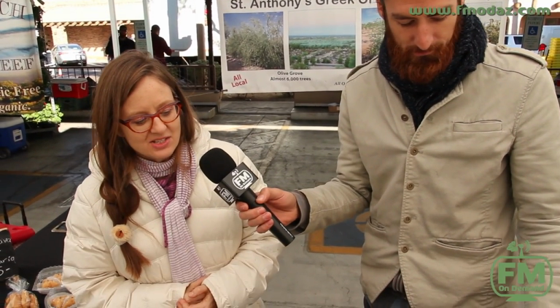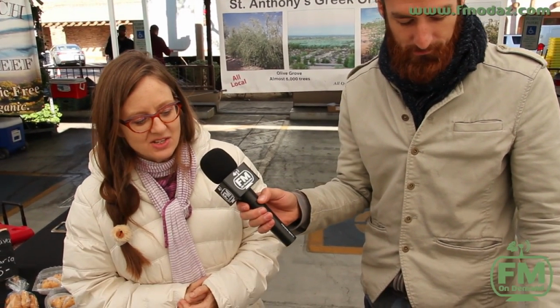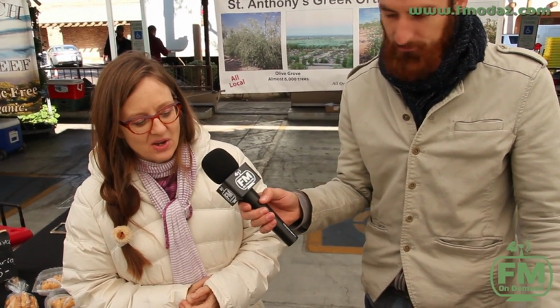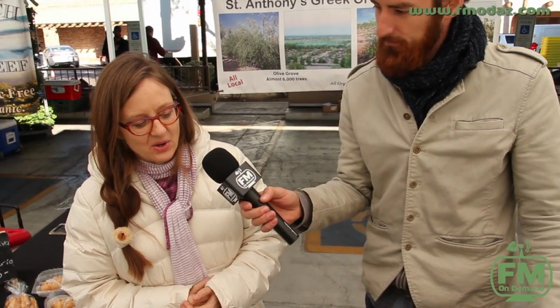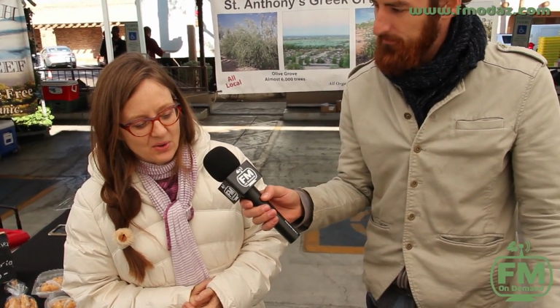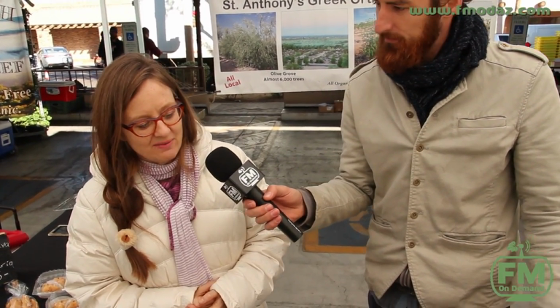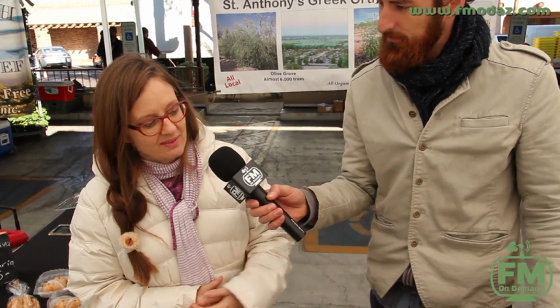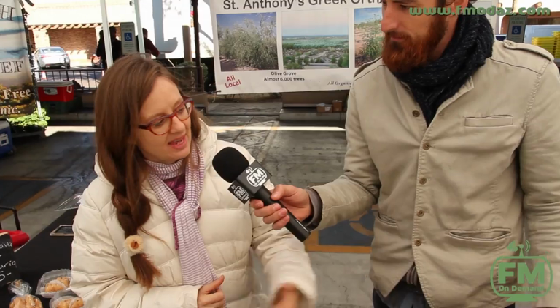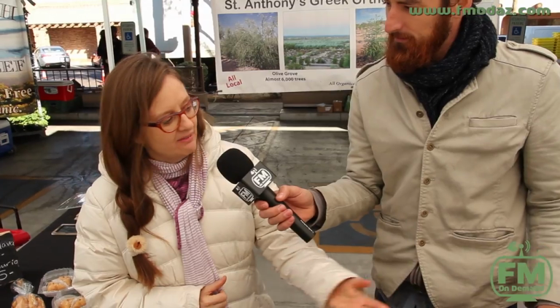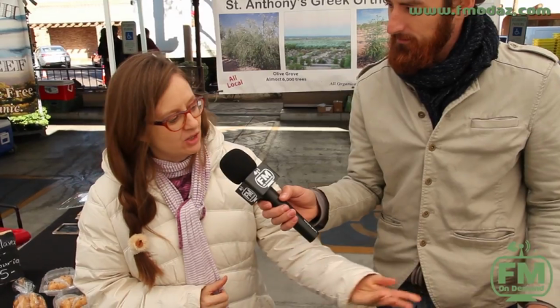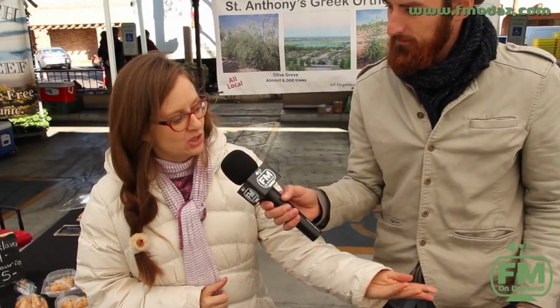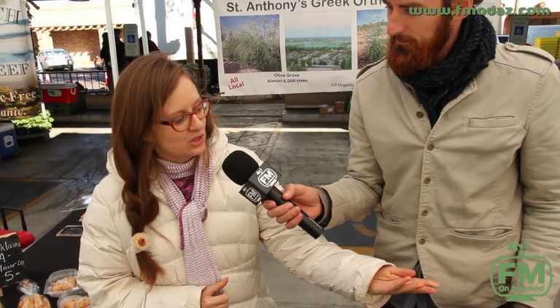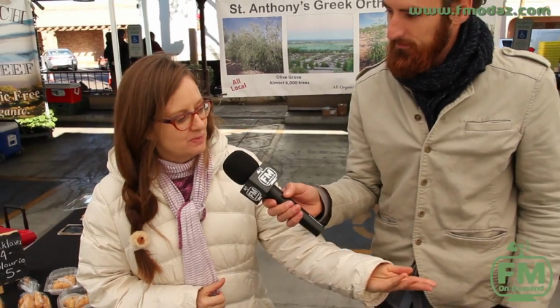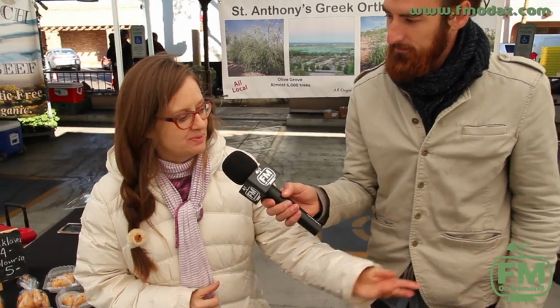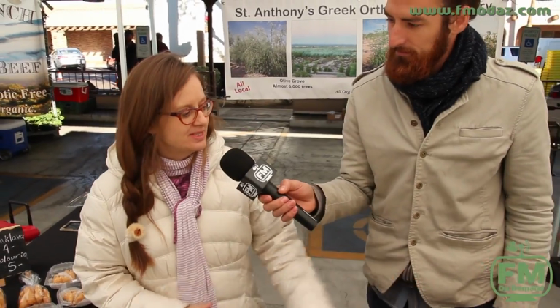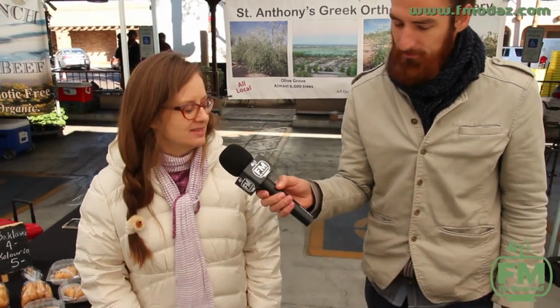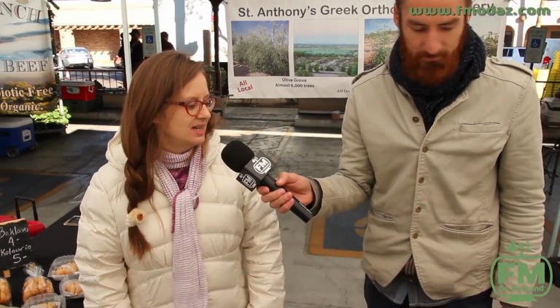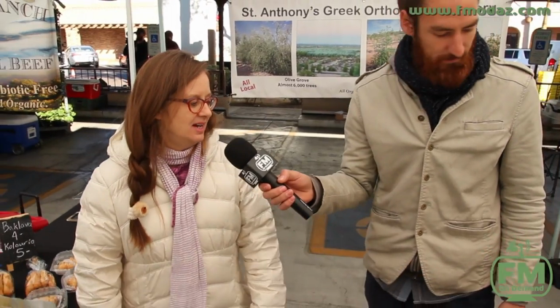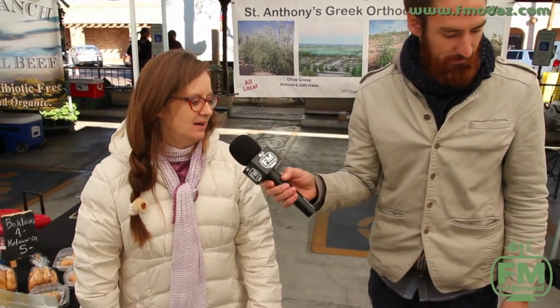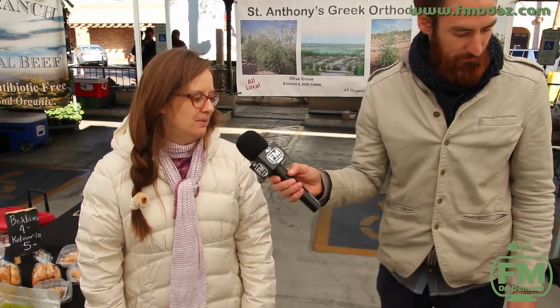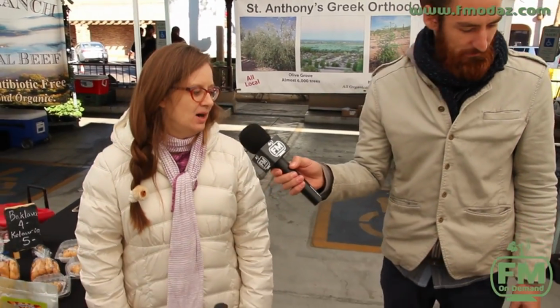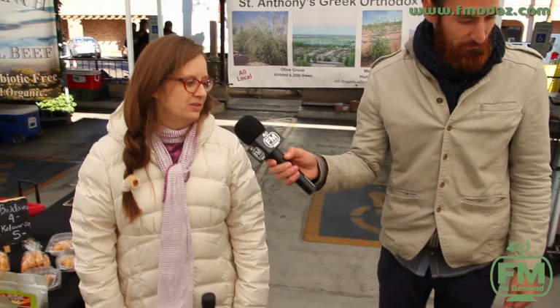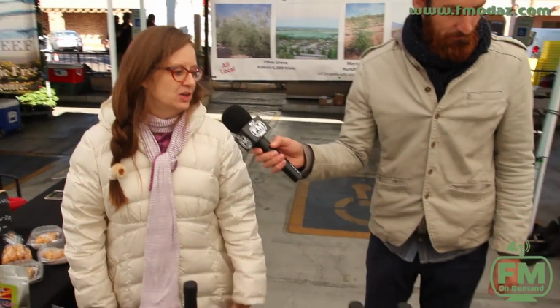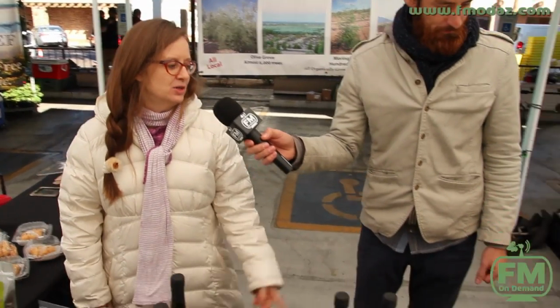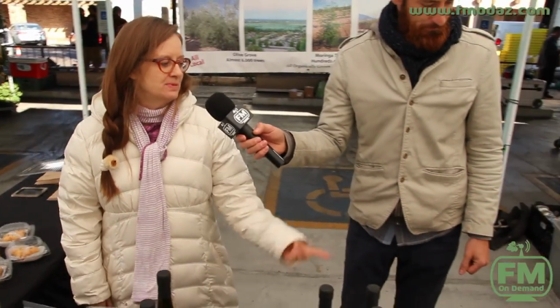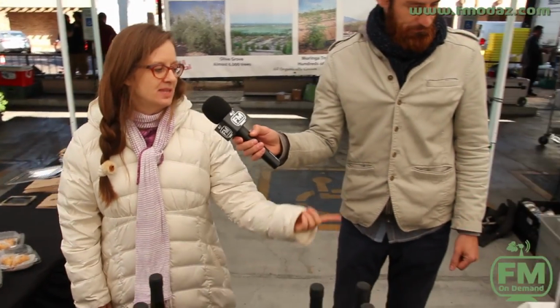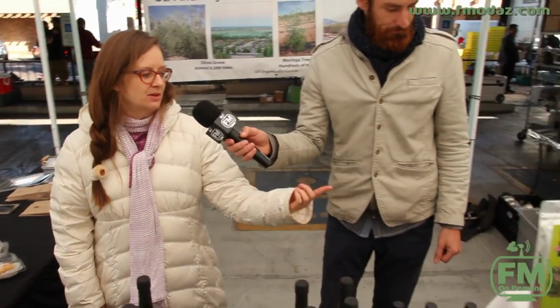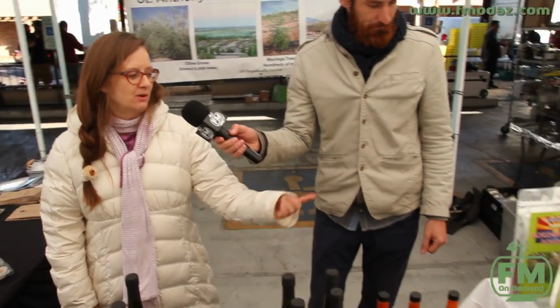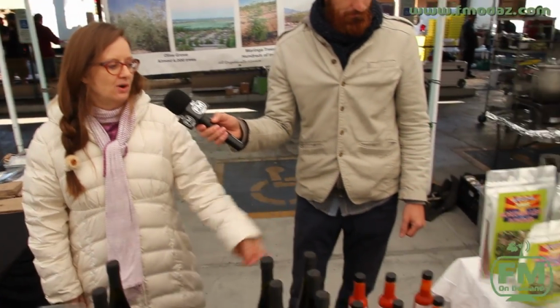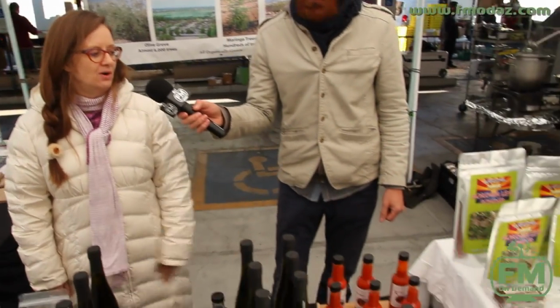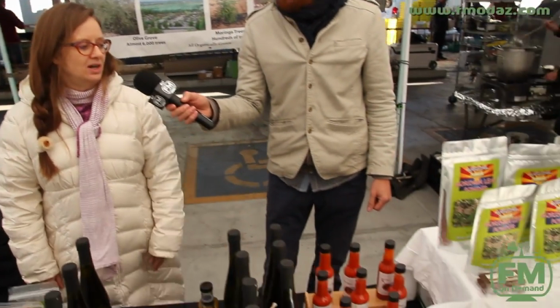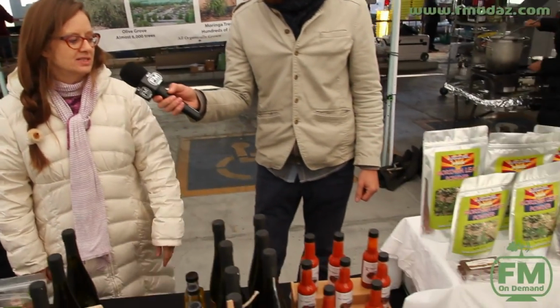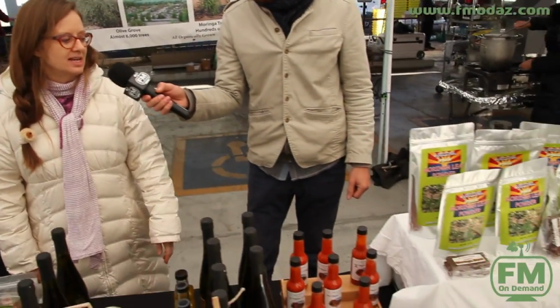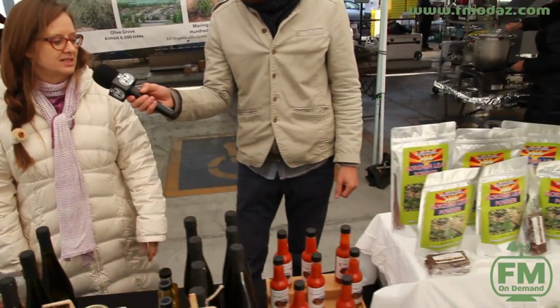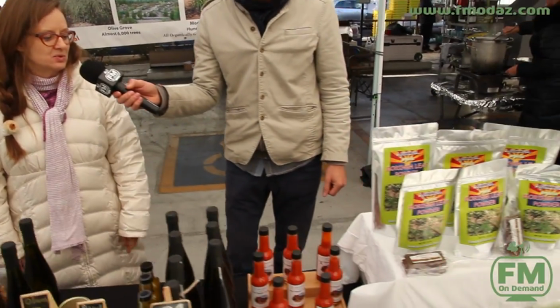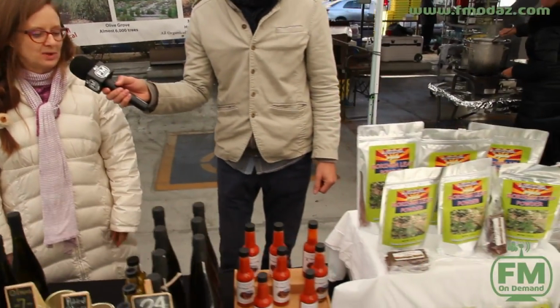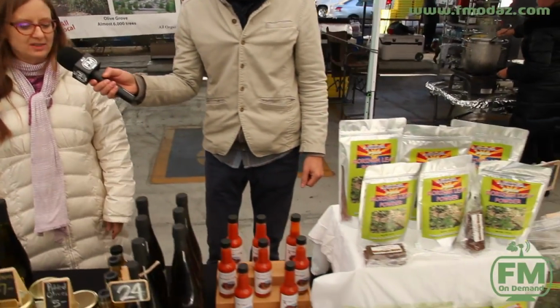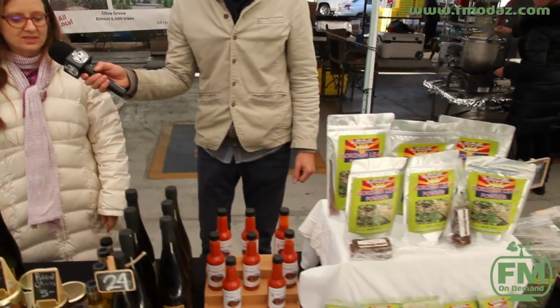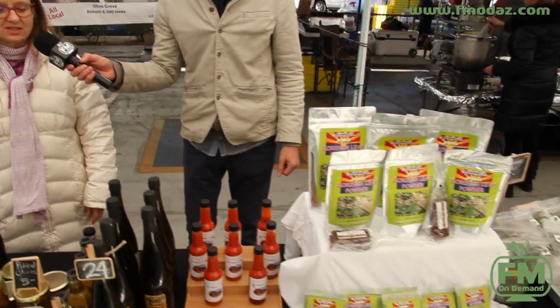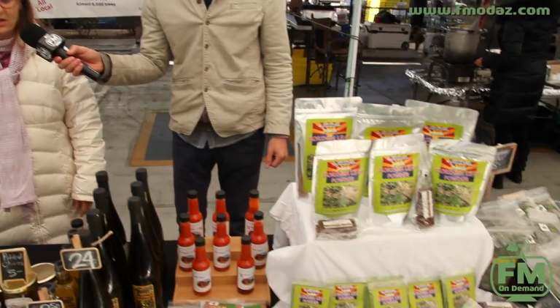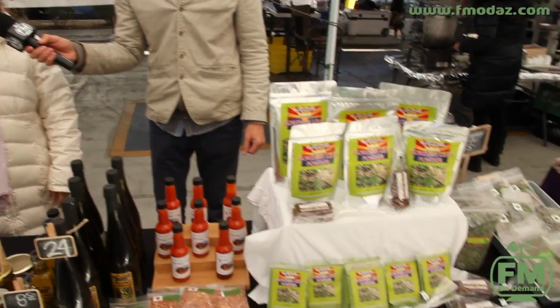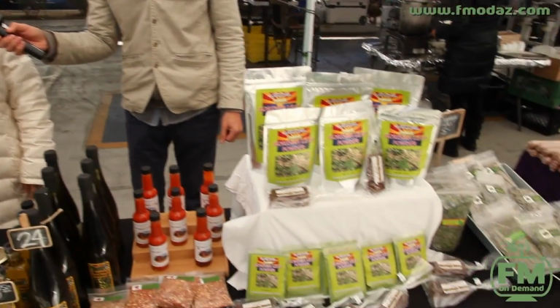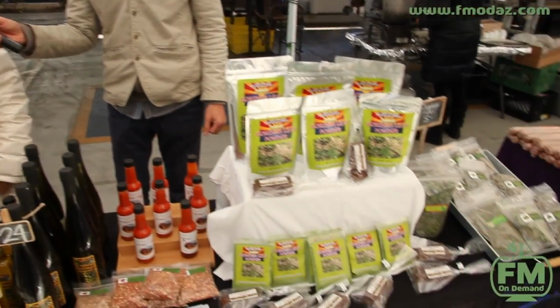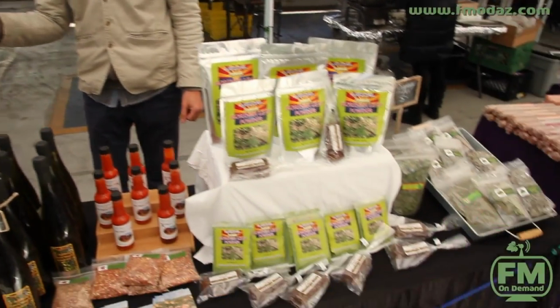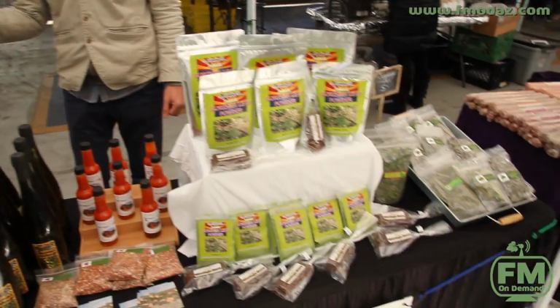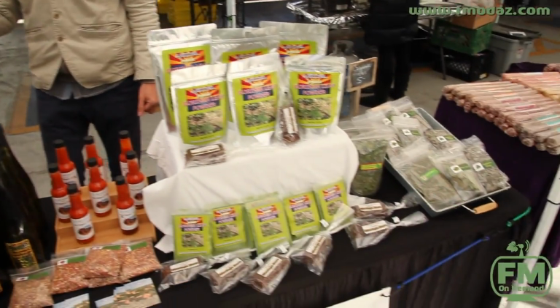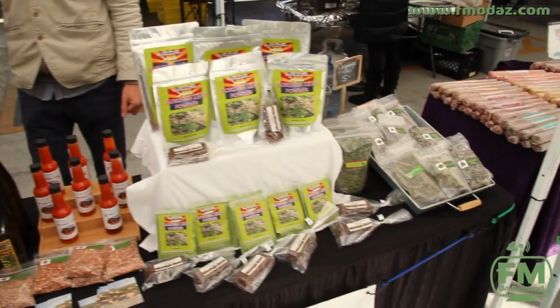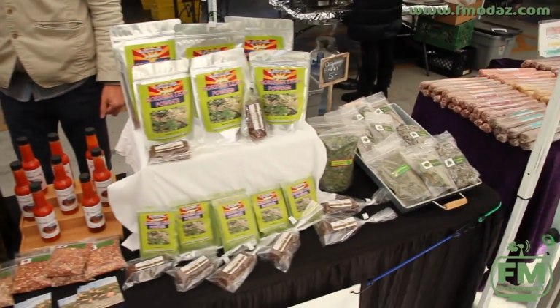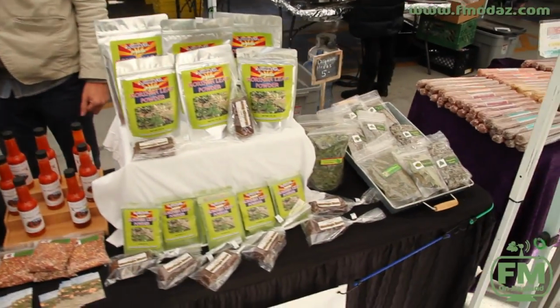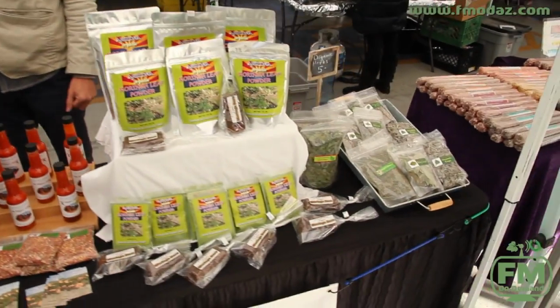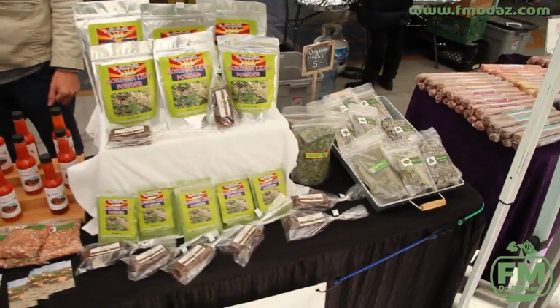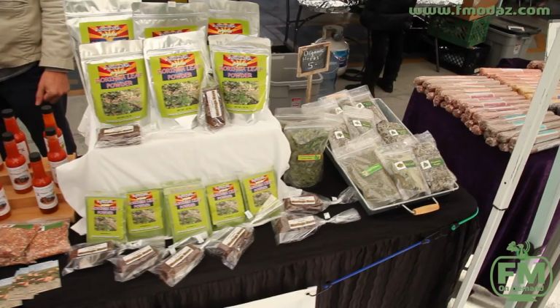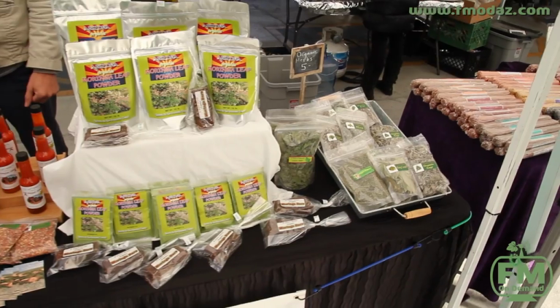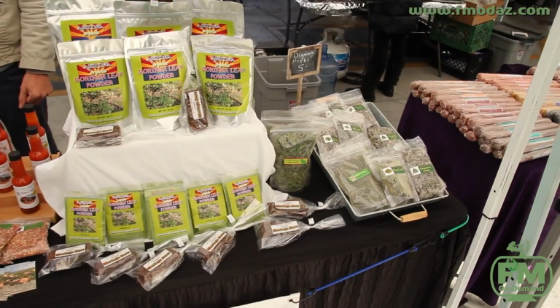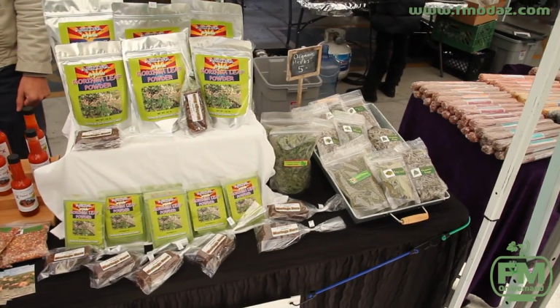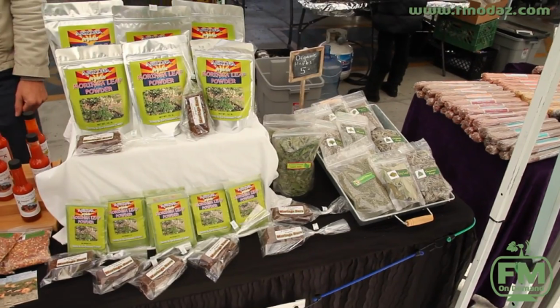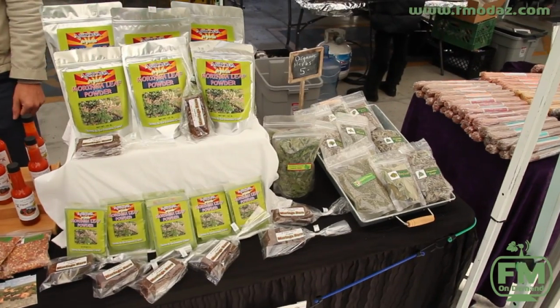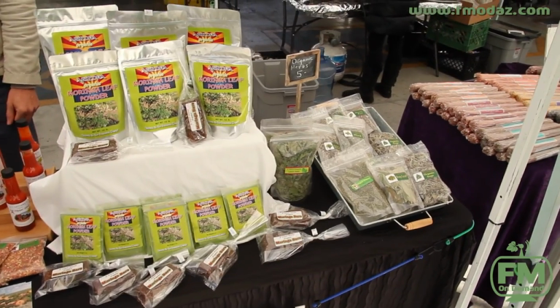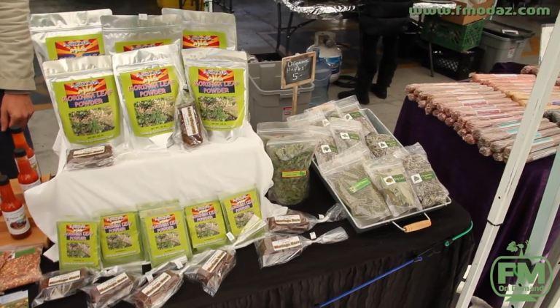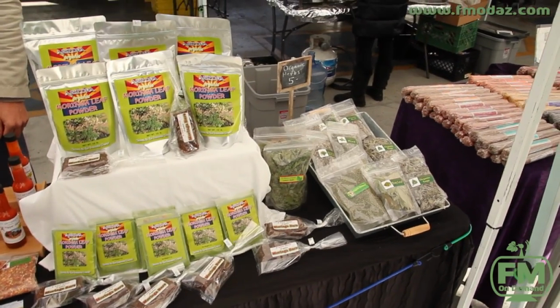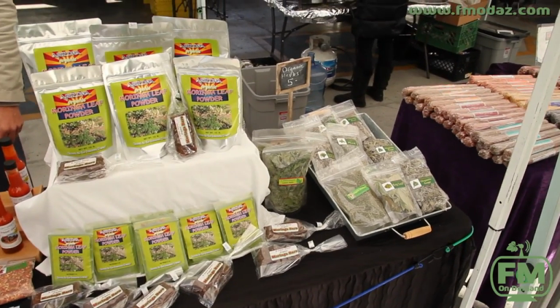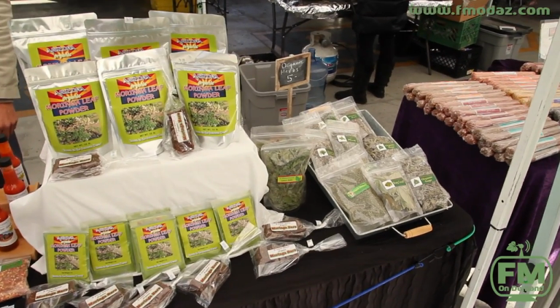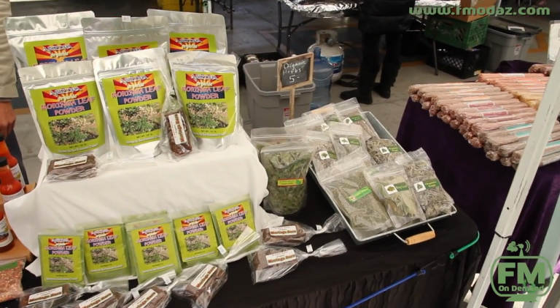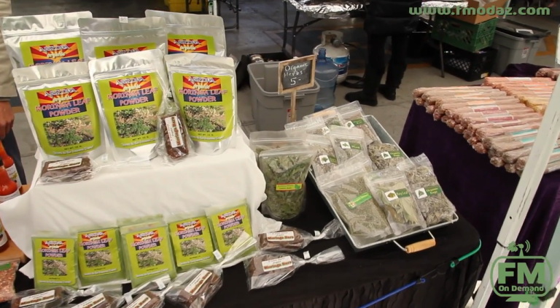And then they have herbs — all the herbs they grow on site as well. So we've got olive oil, hot sauce, Moringa.